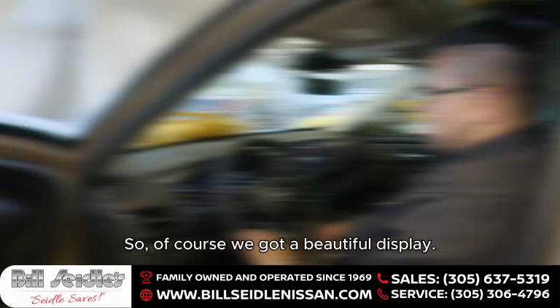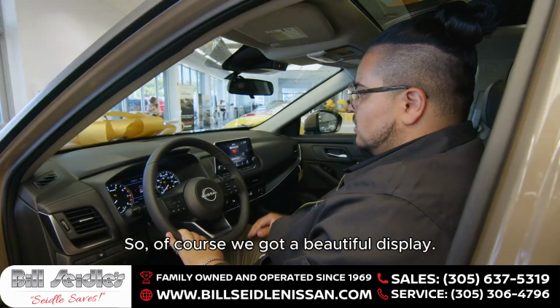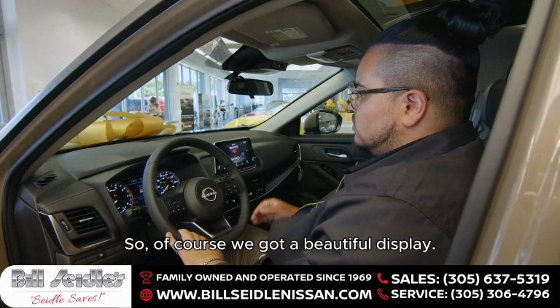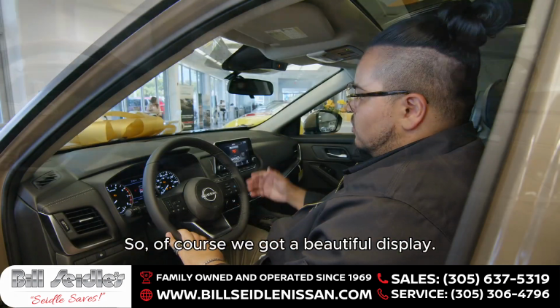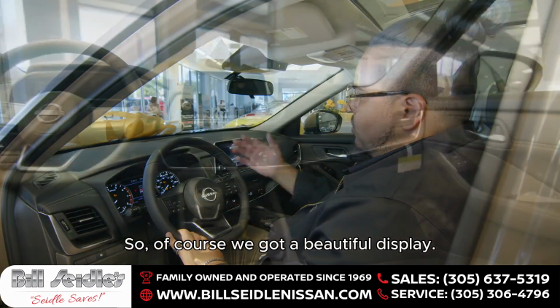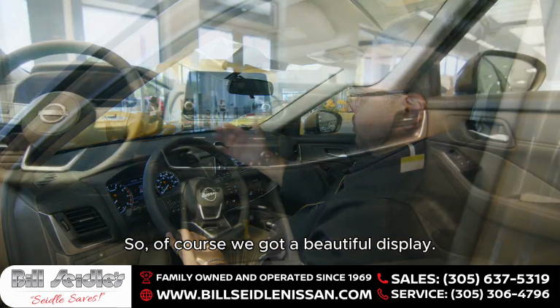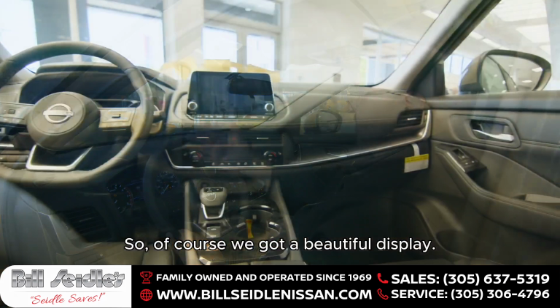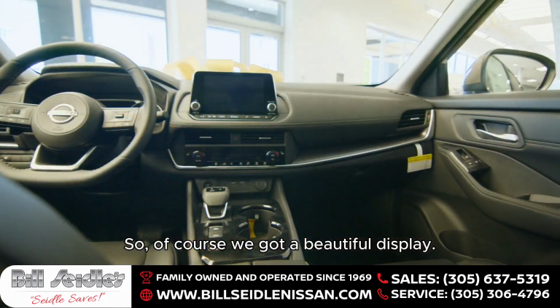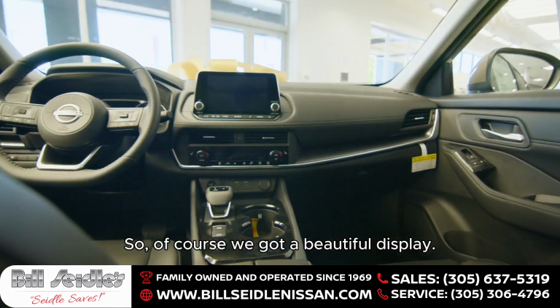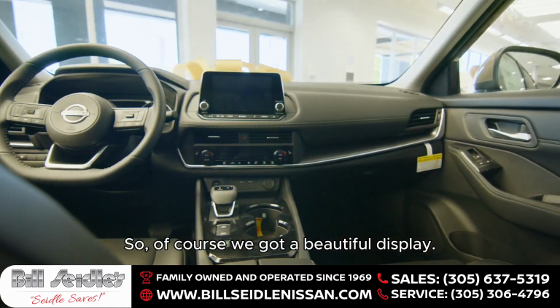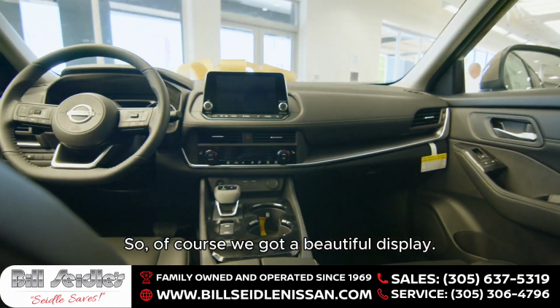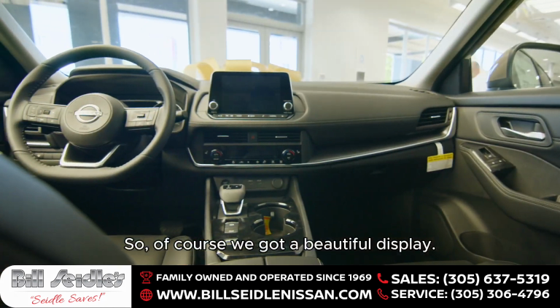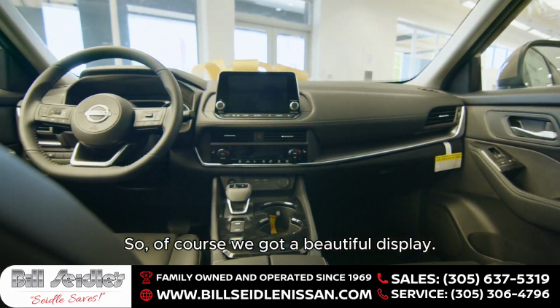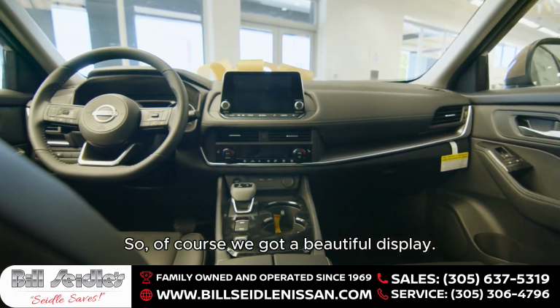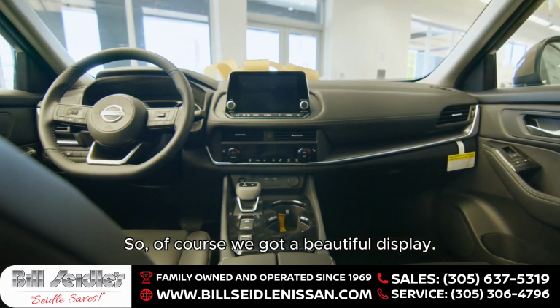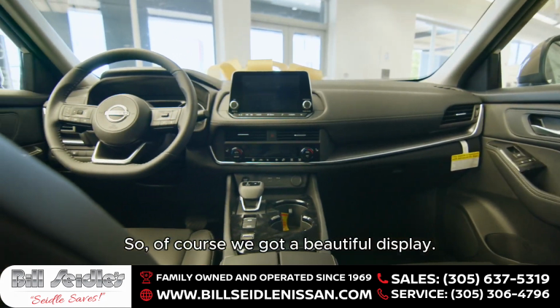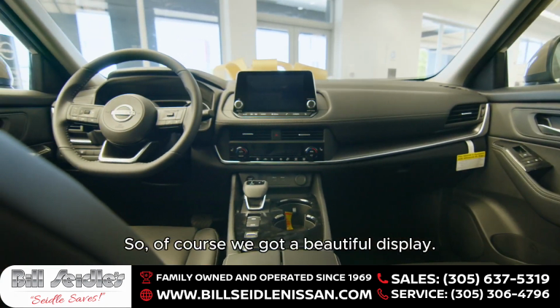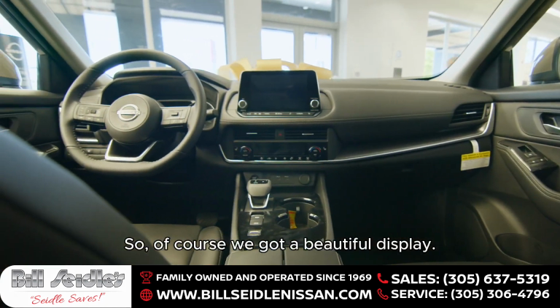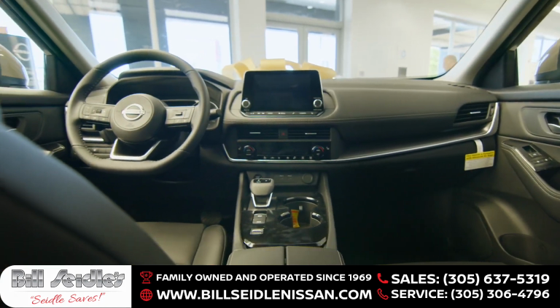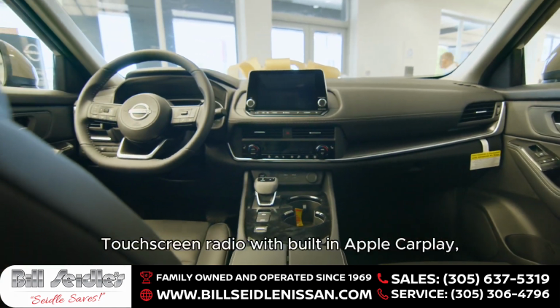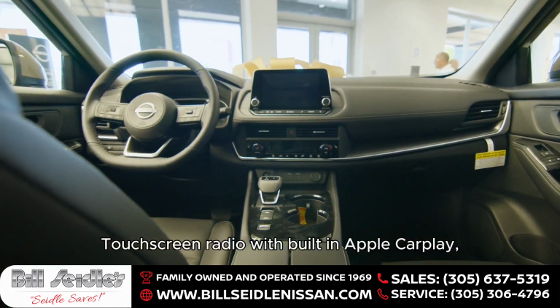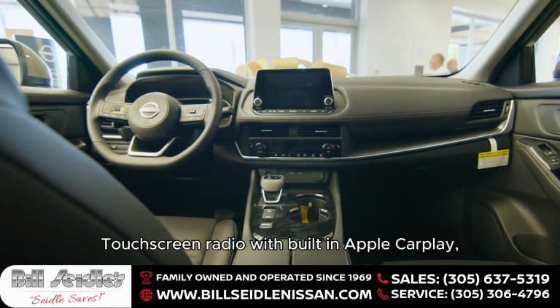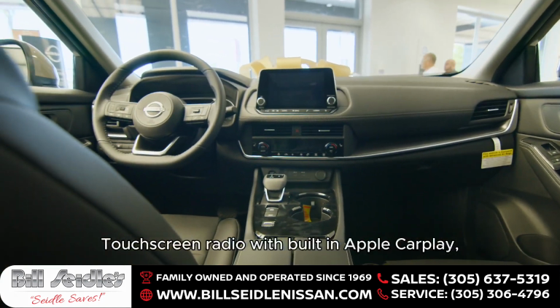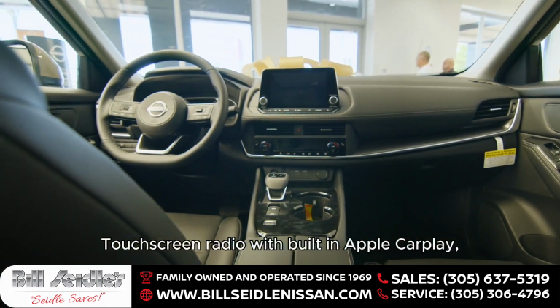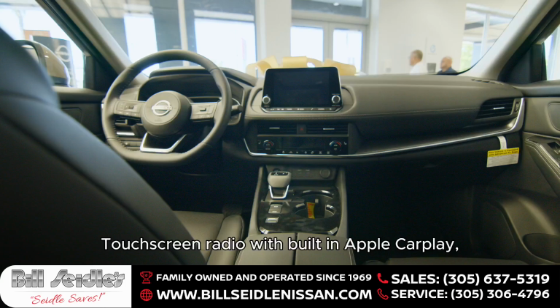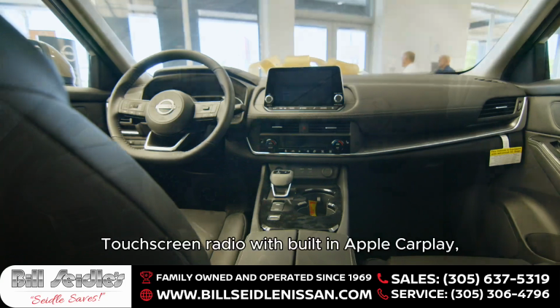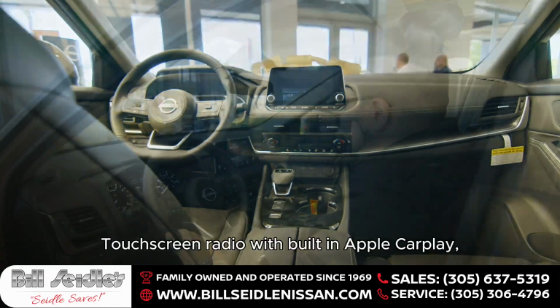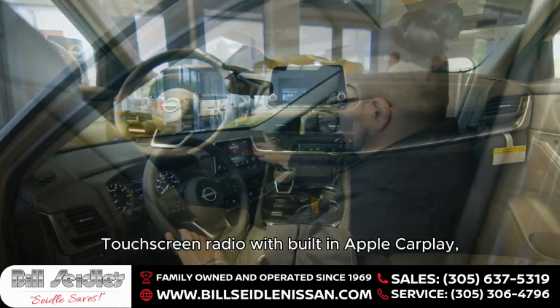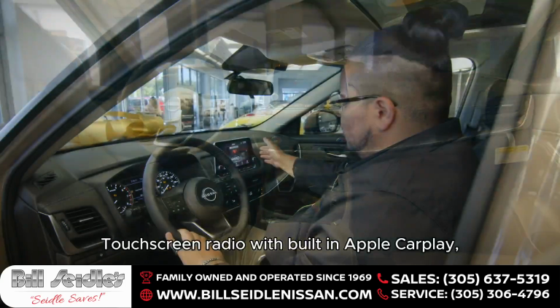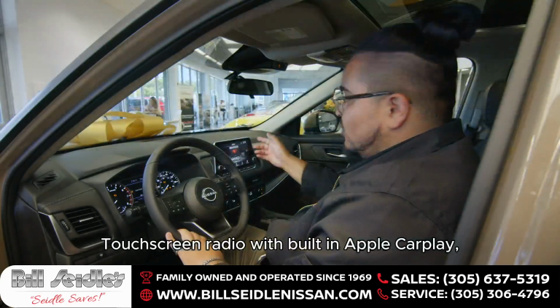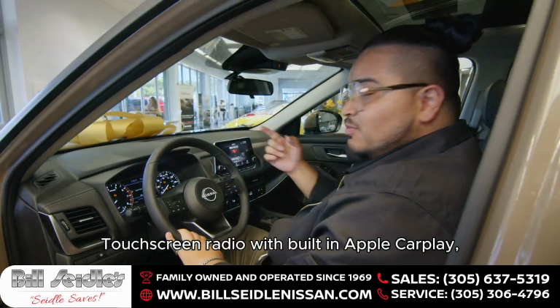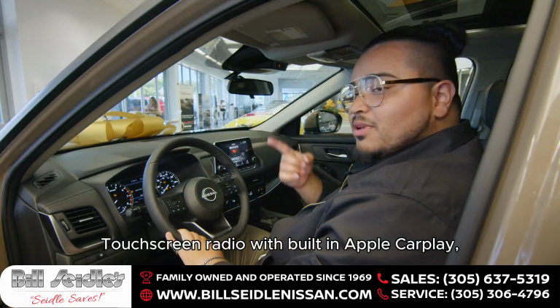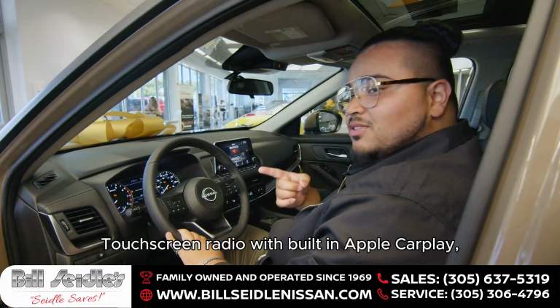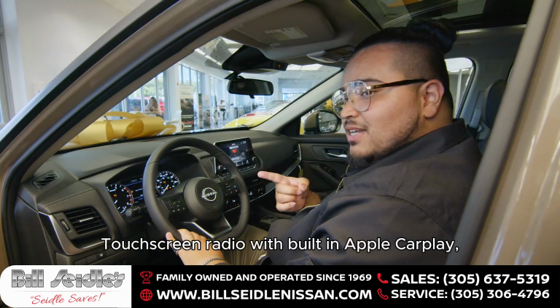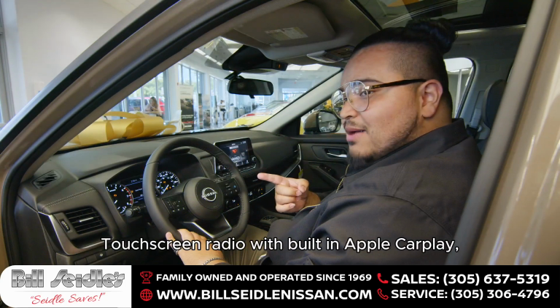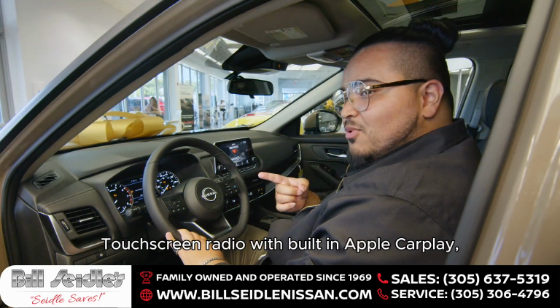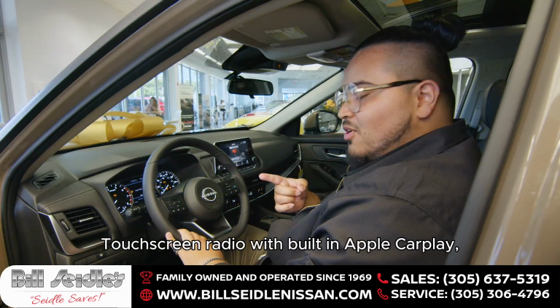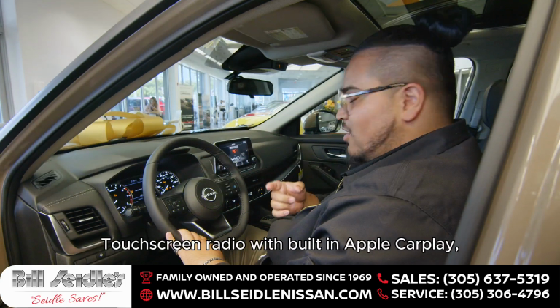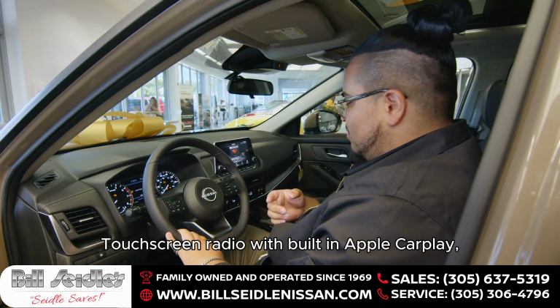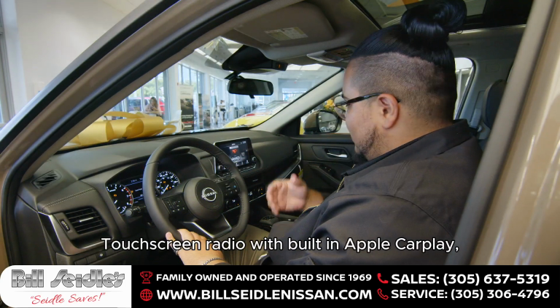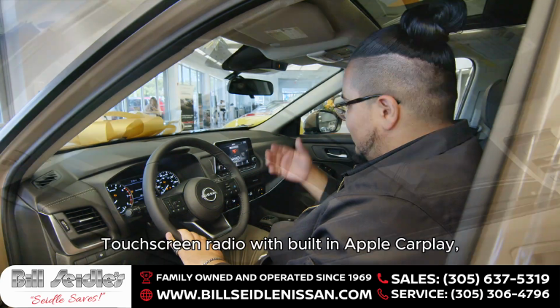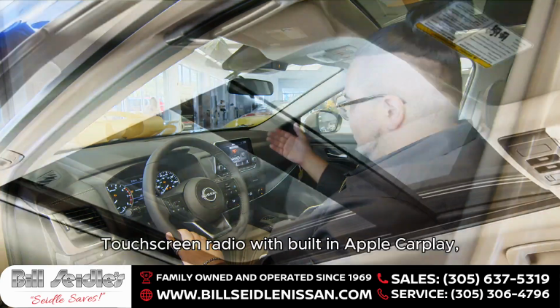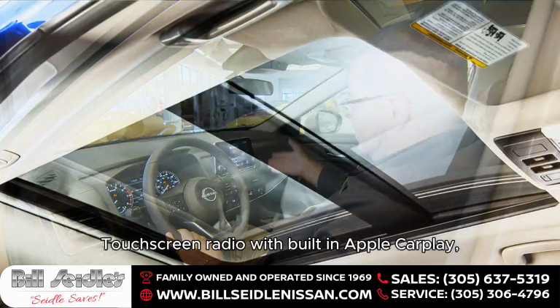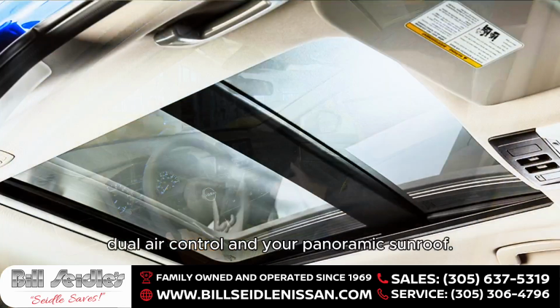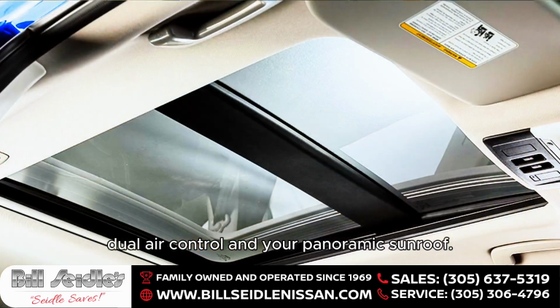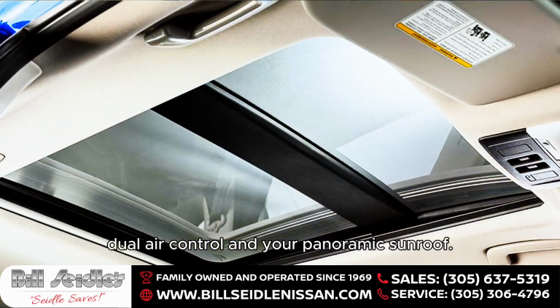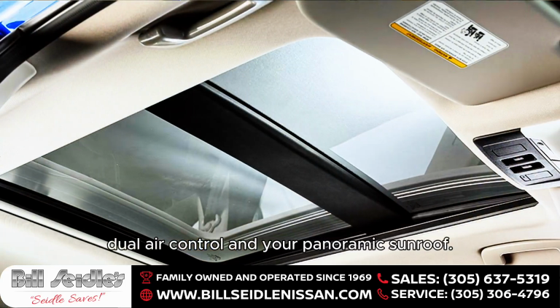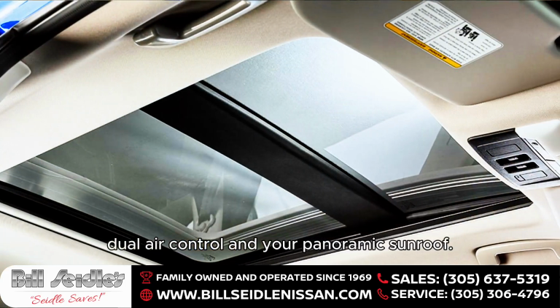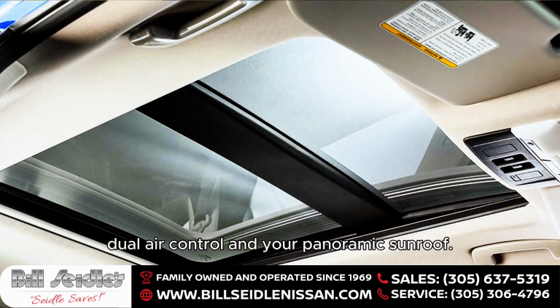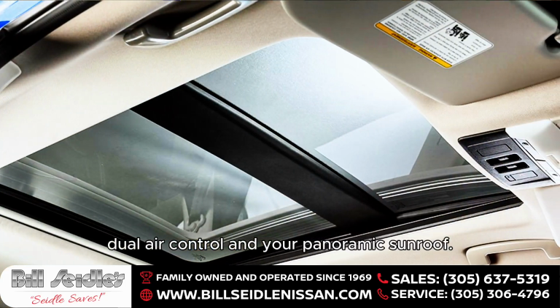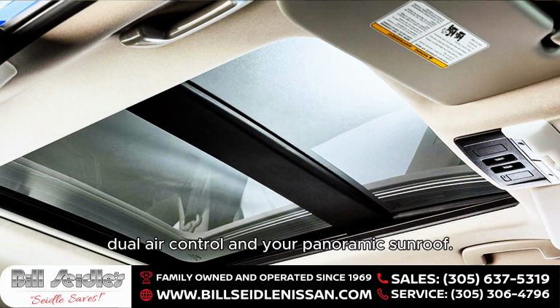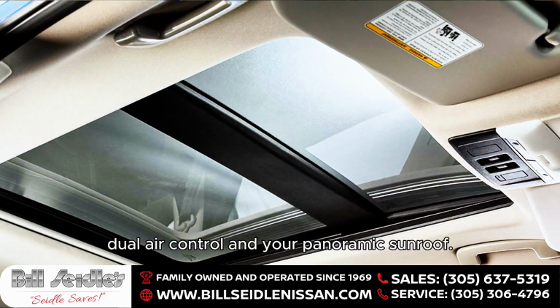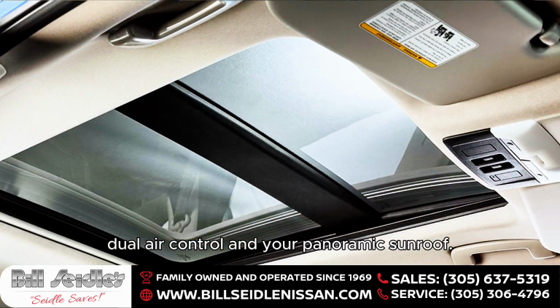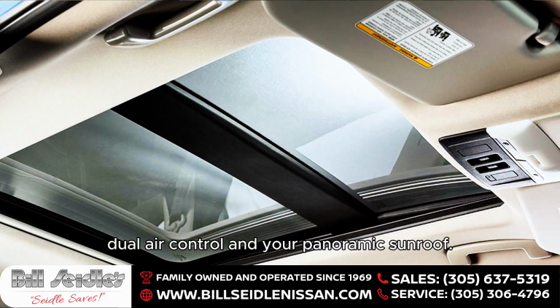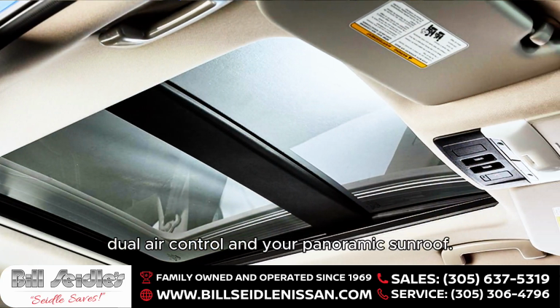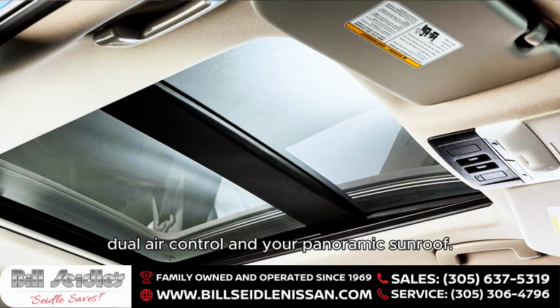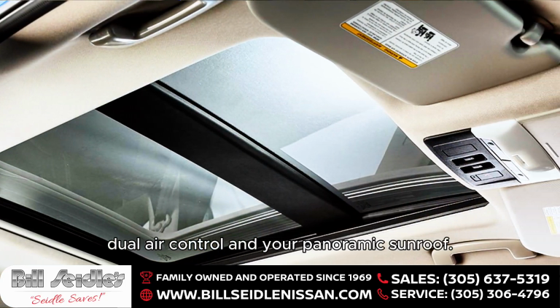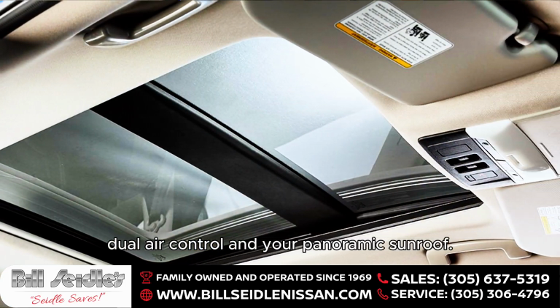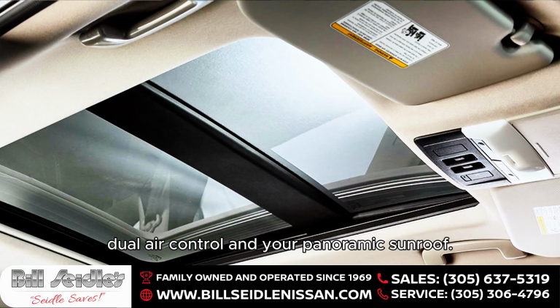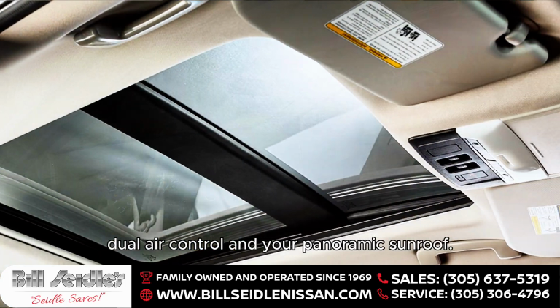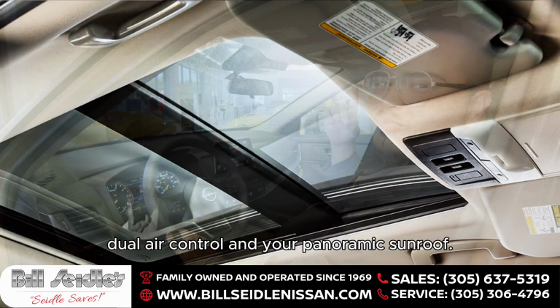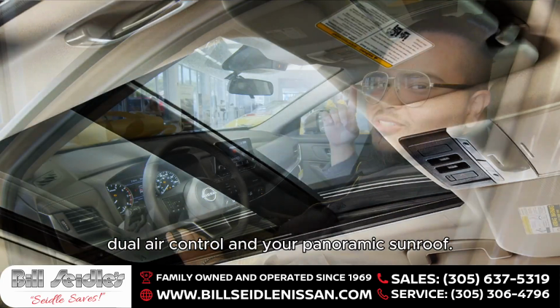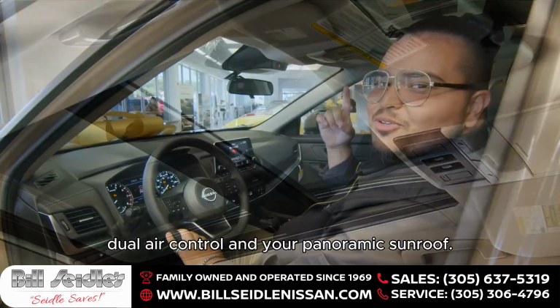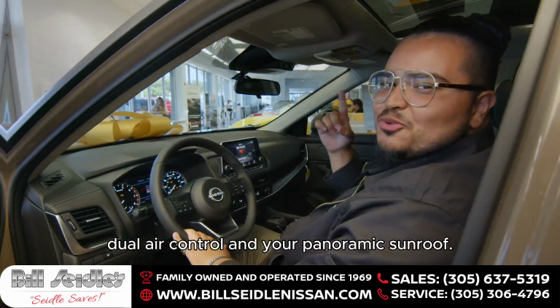So of course we got a beautiful display, touchscreen radio with built-in Apple CarPlay, dual air control, and your panoramic sunroof.